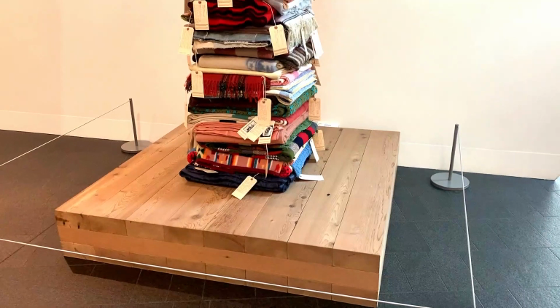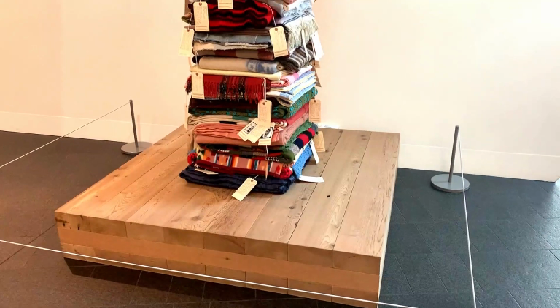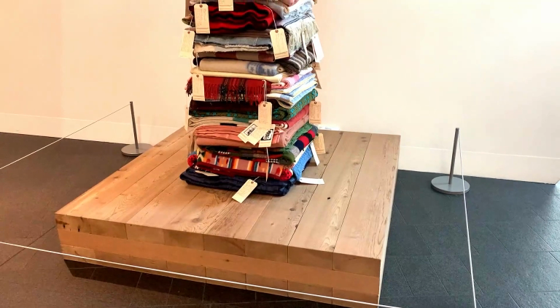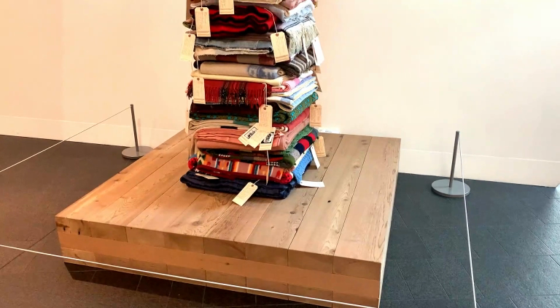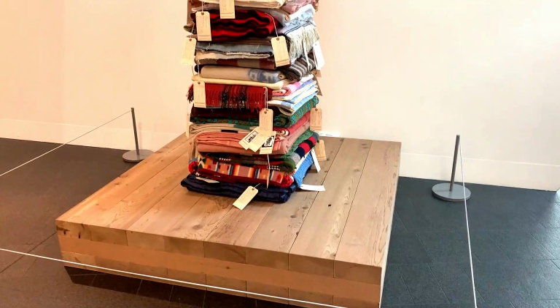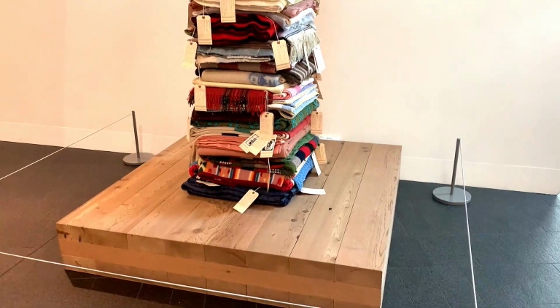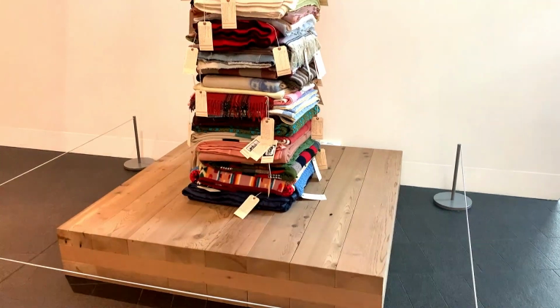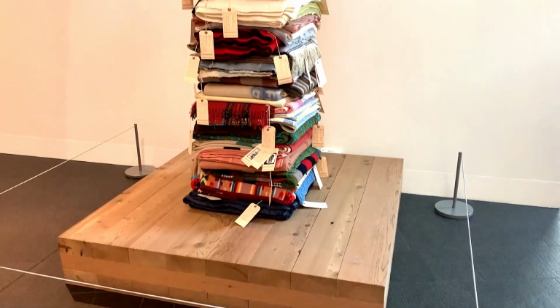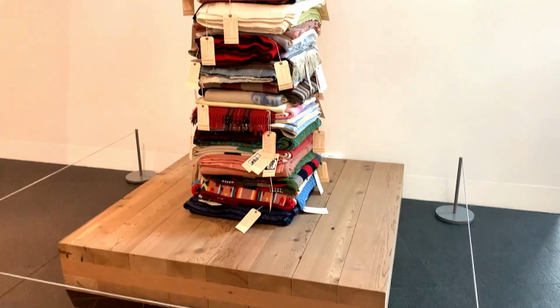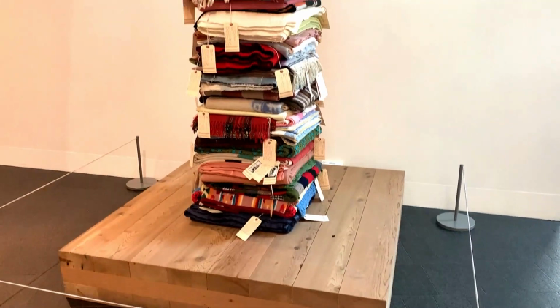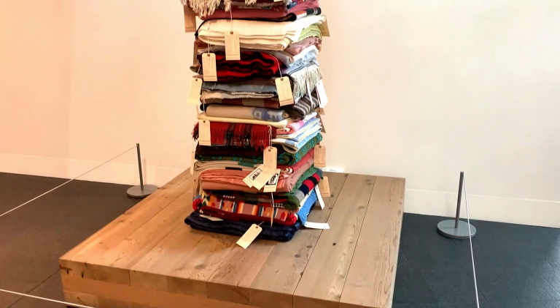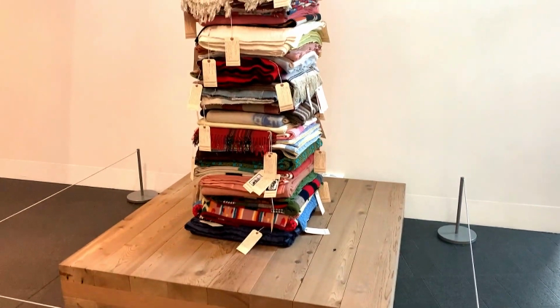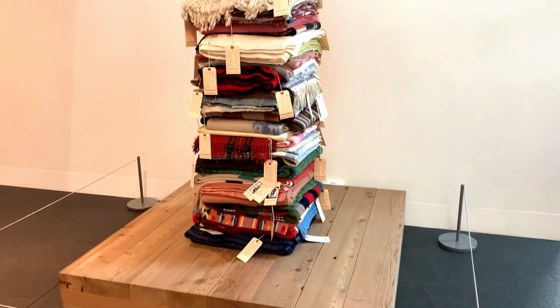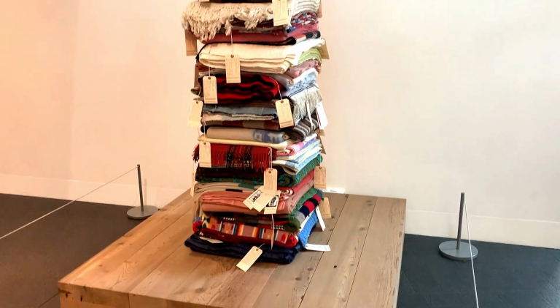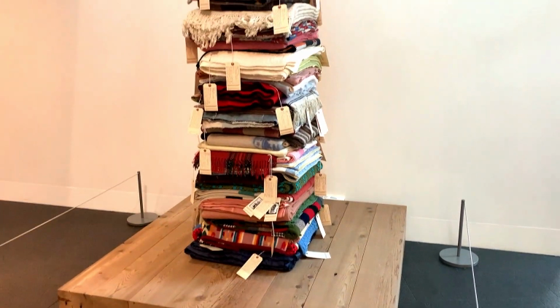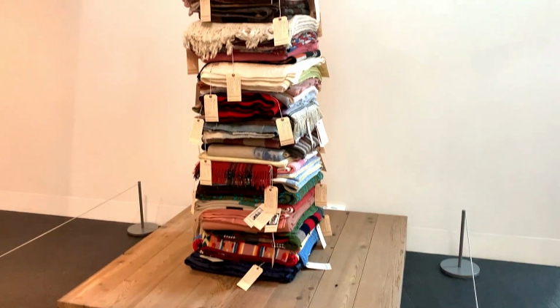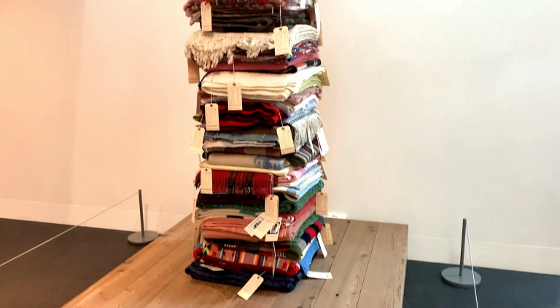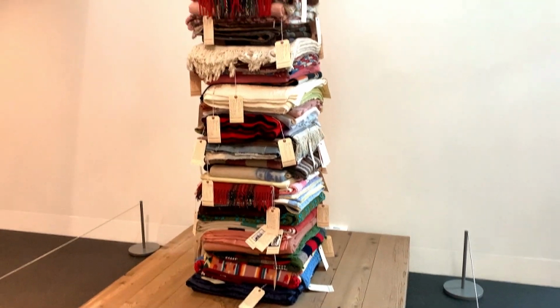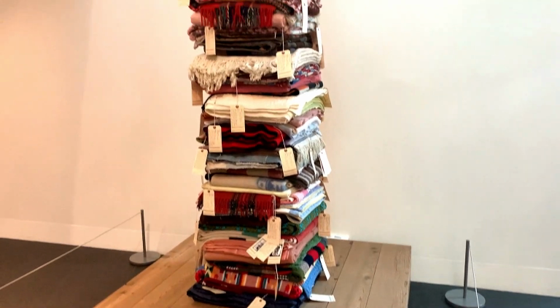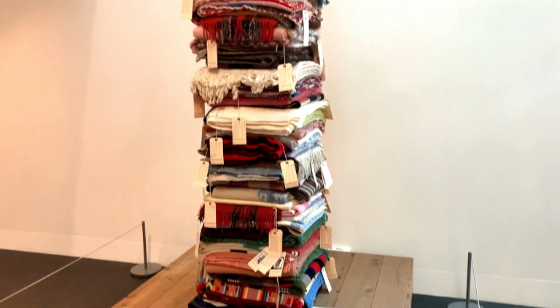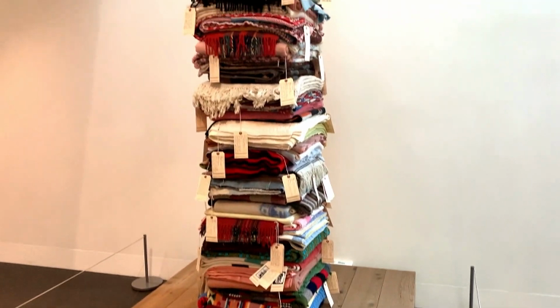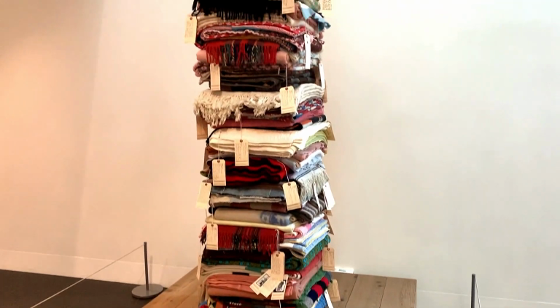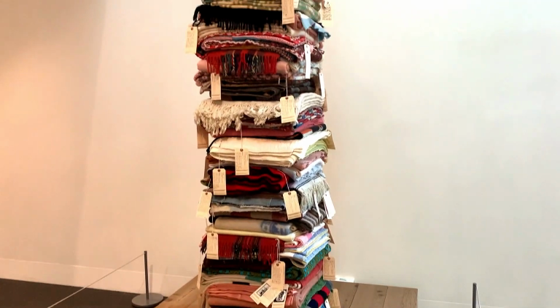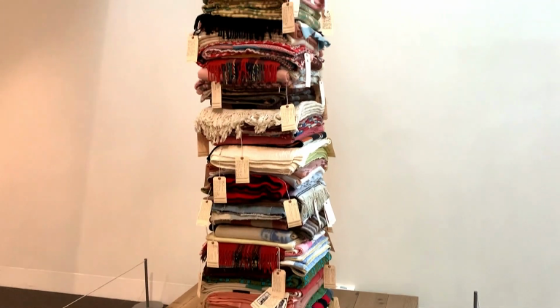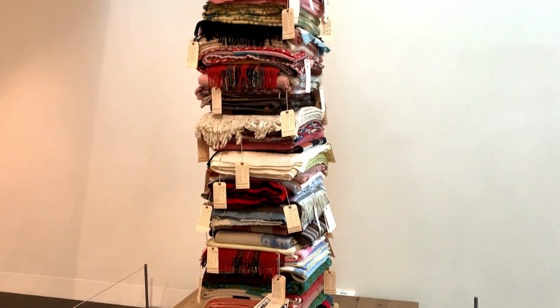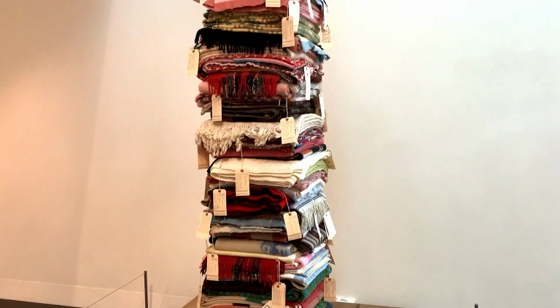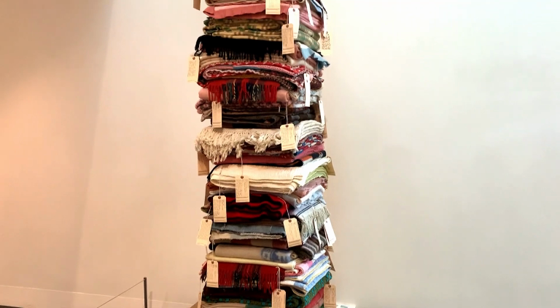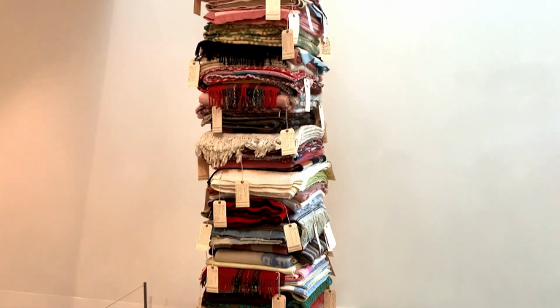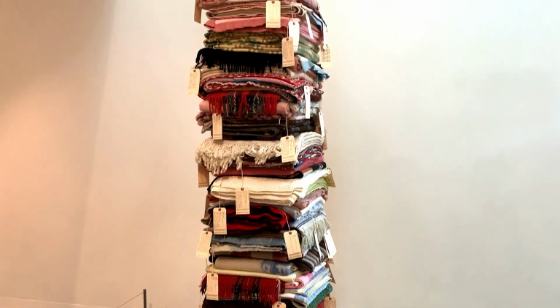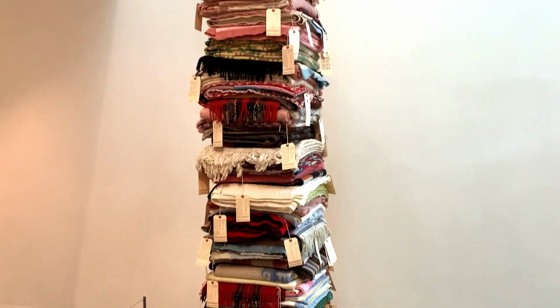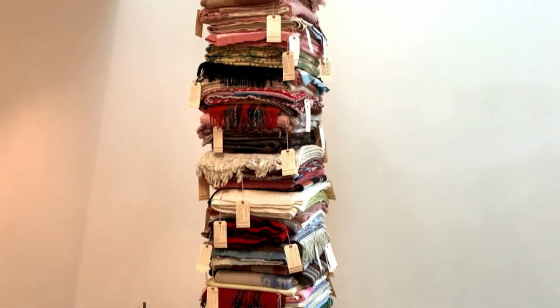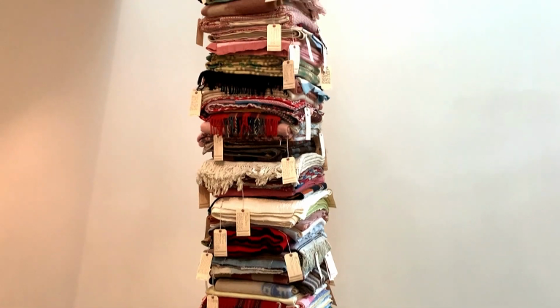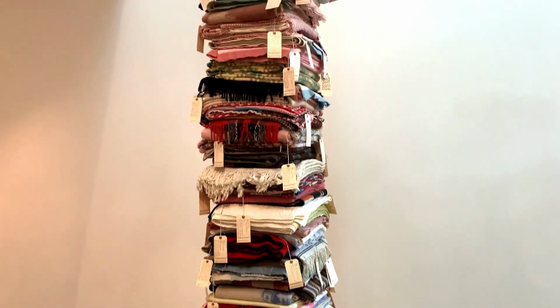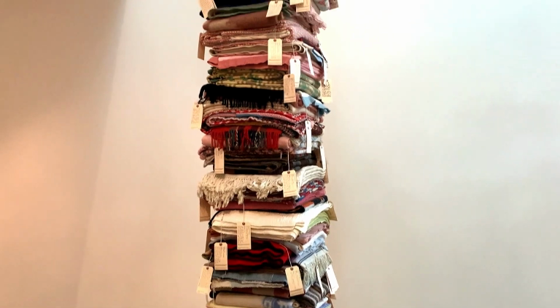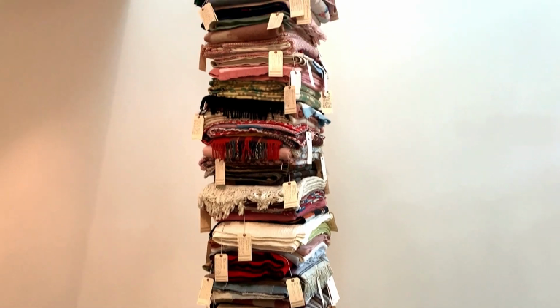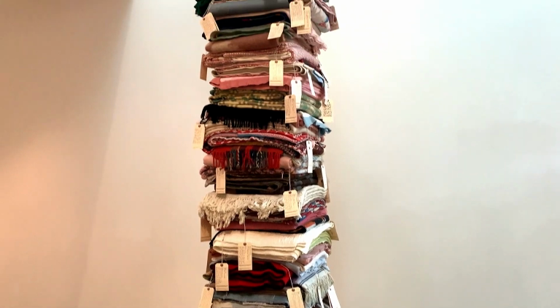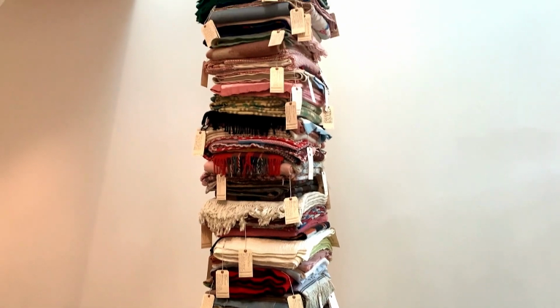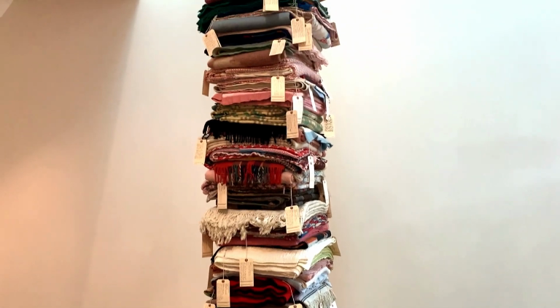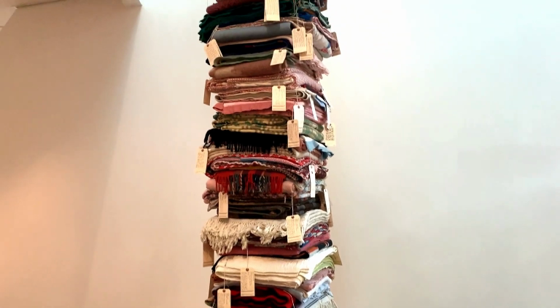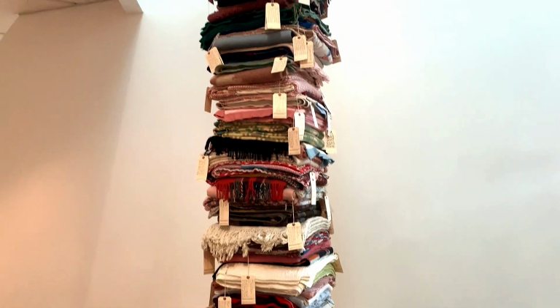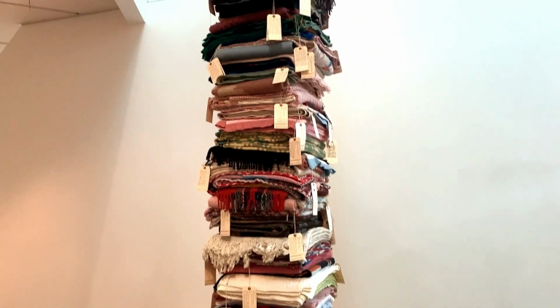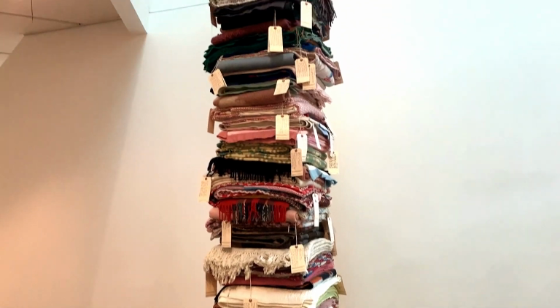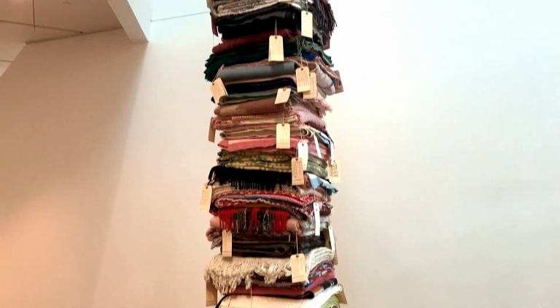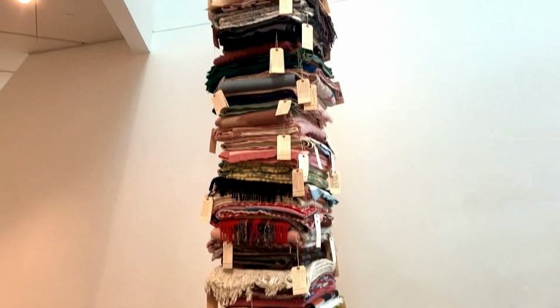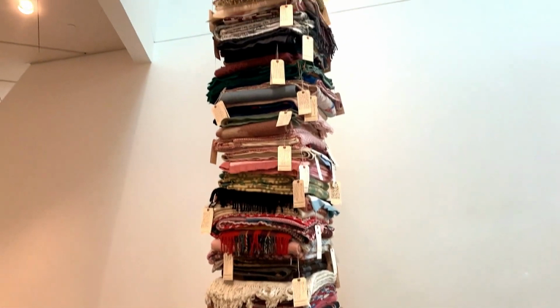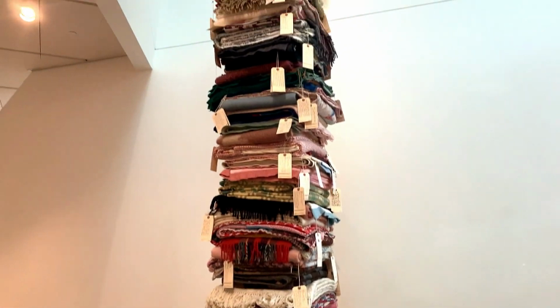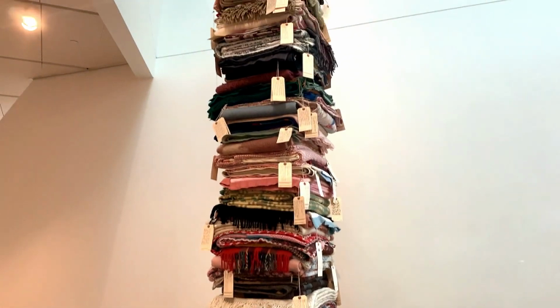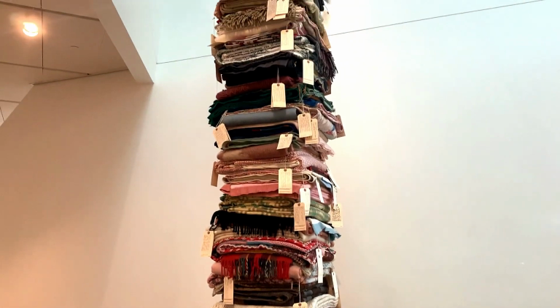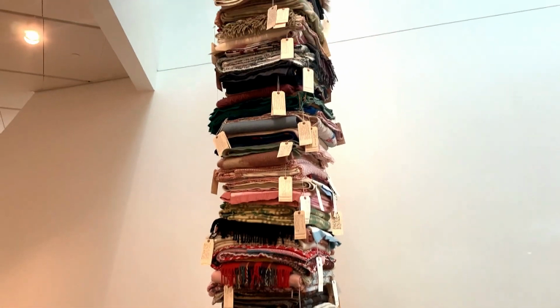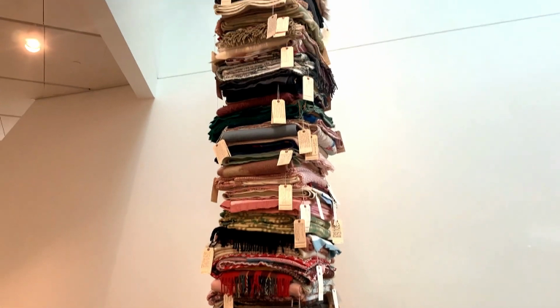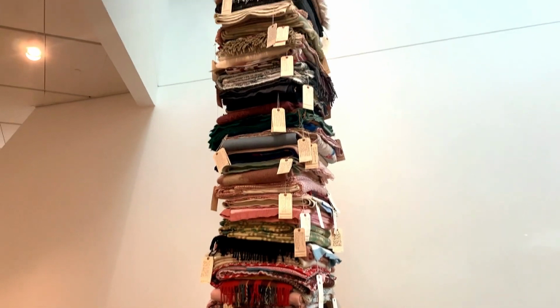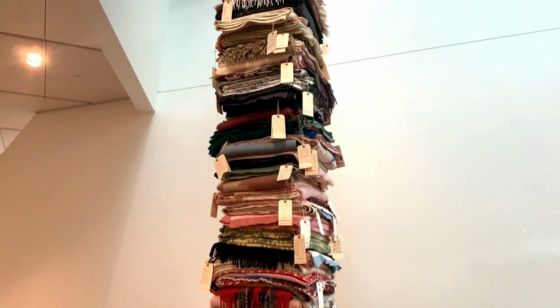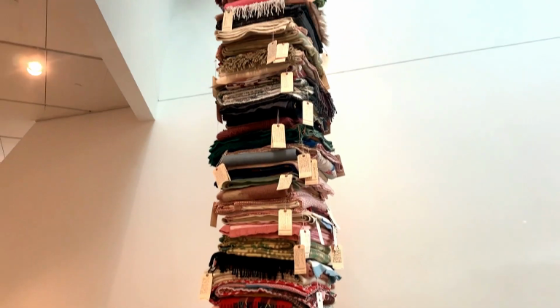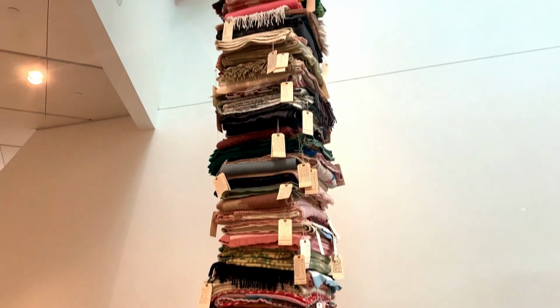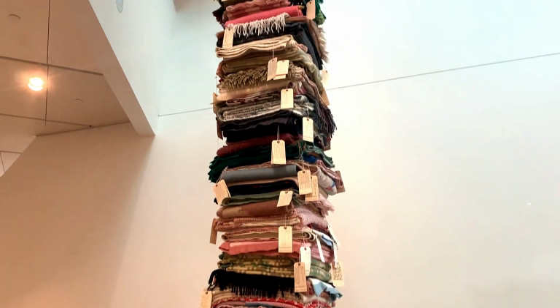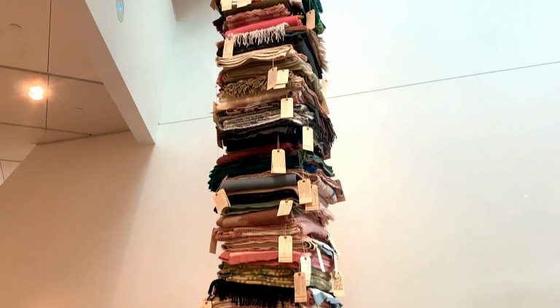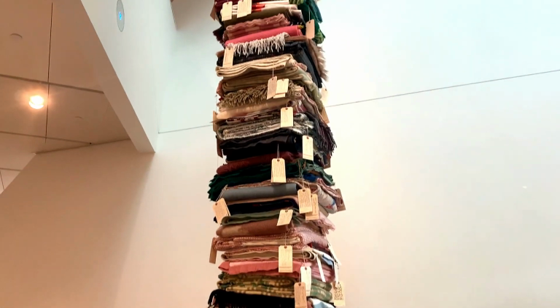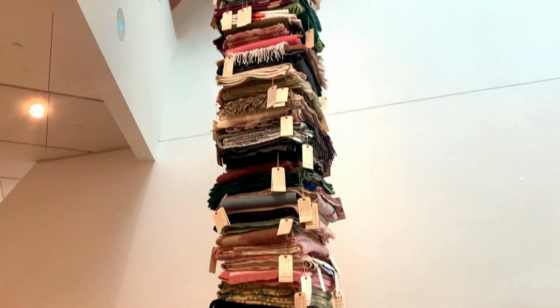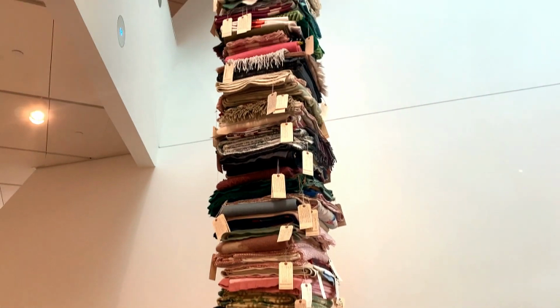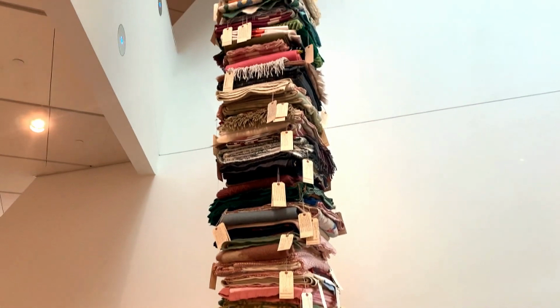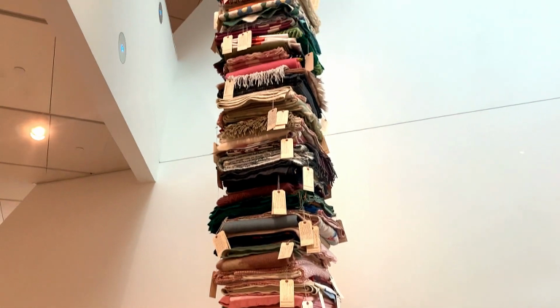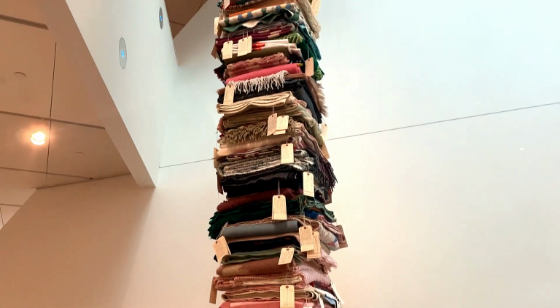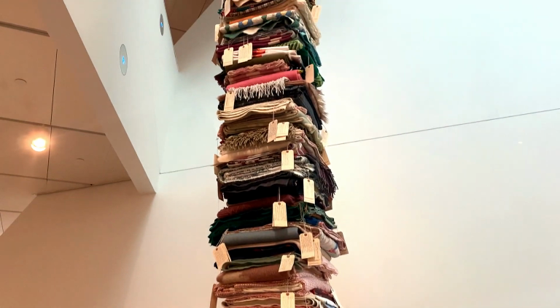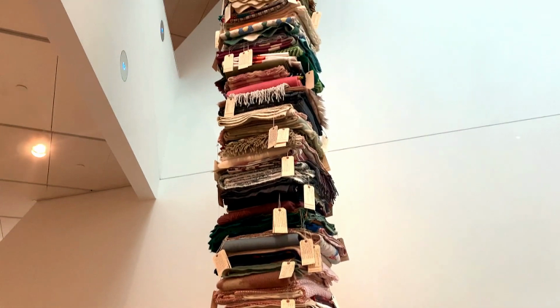As soon as we entered the building, we saw a huge stack of blankets. Surprising! How did it not fall so far?